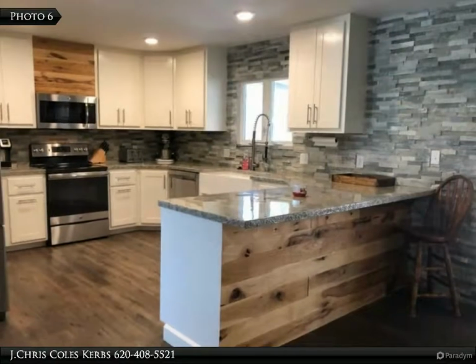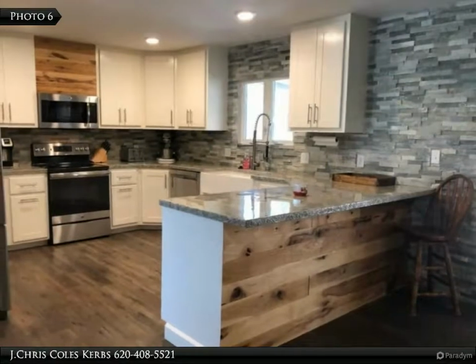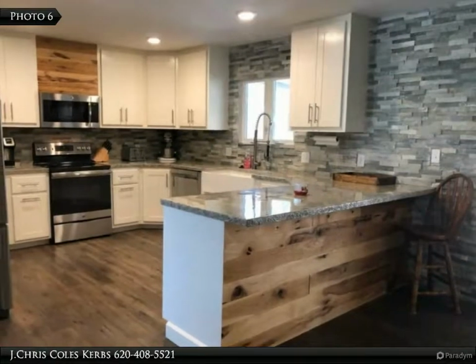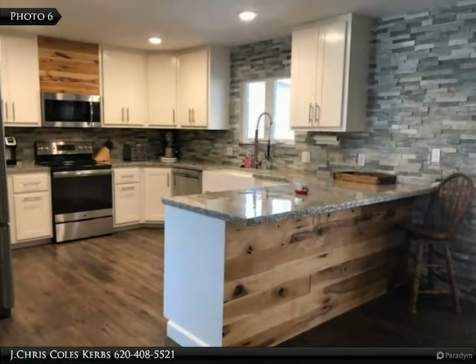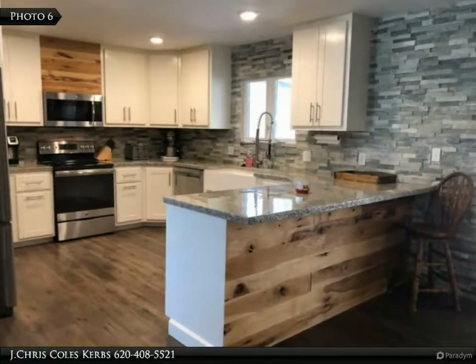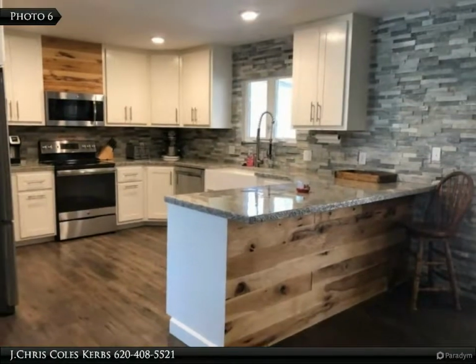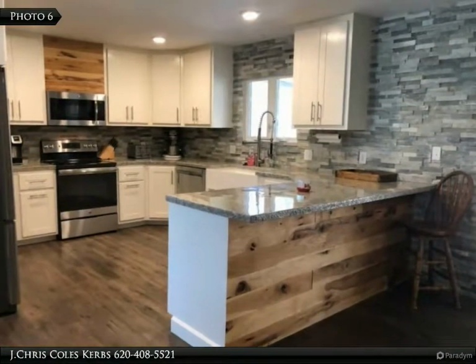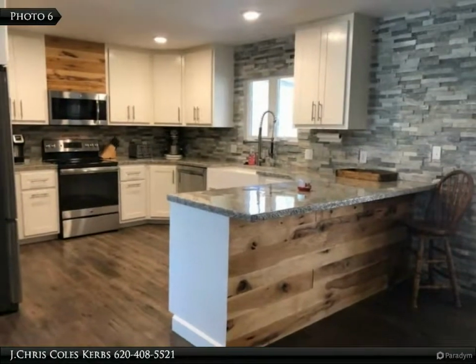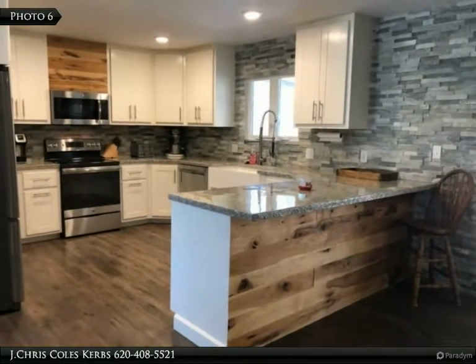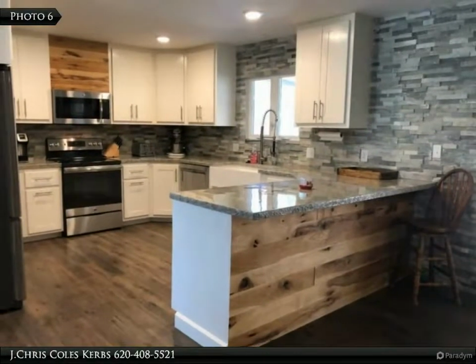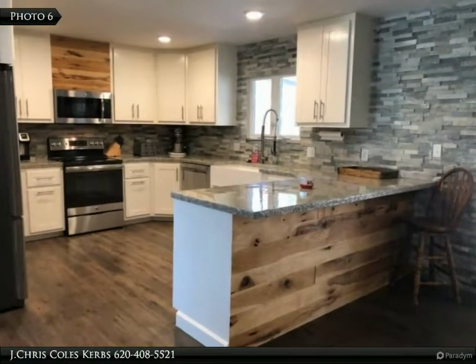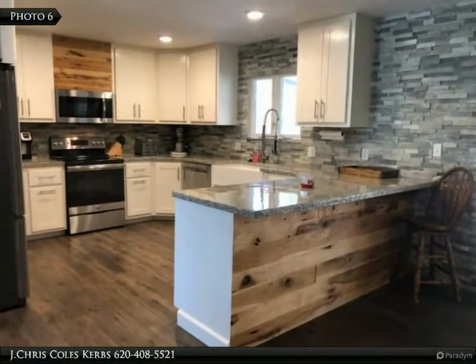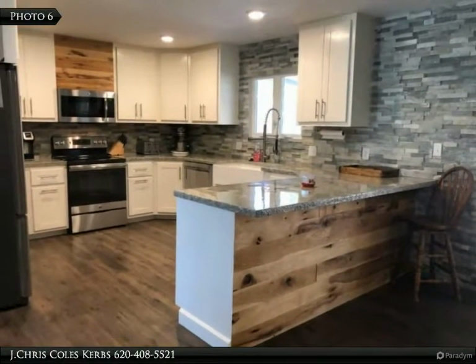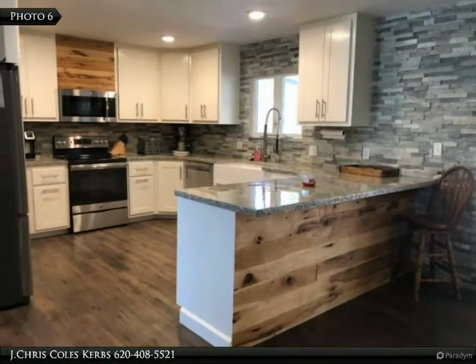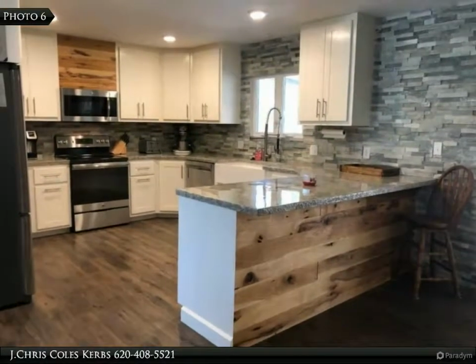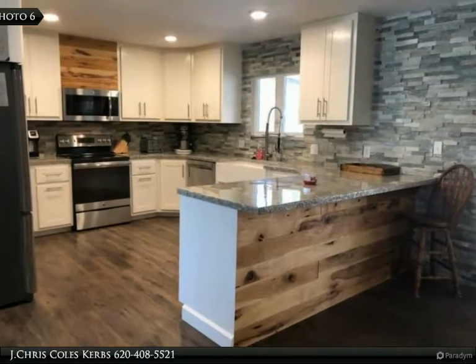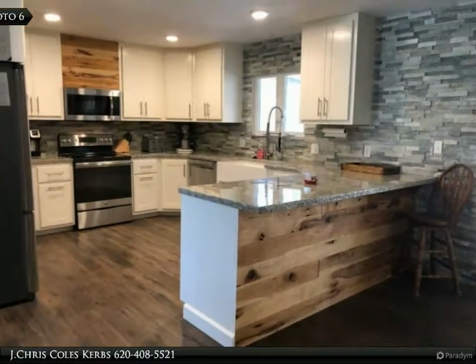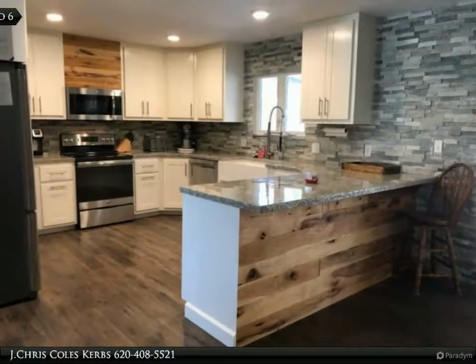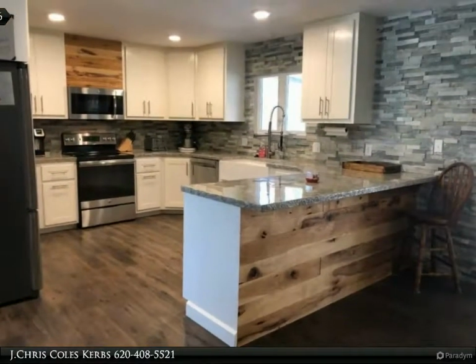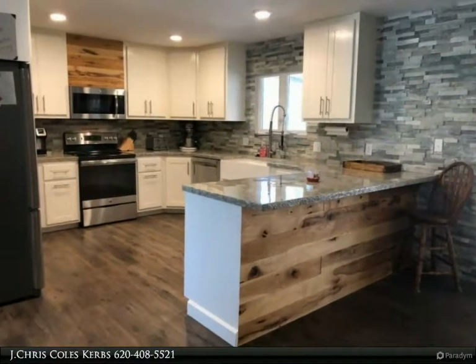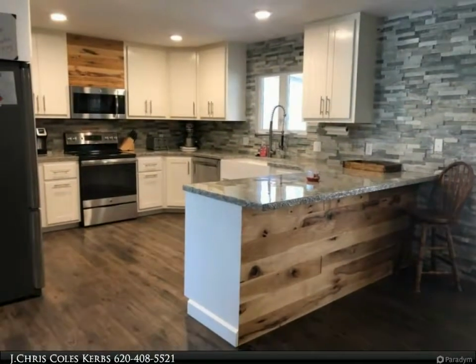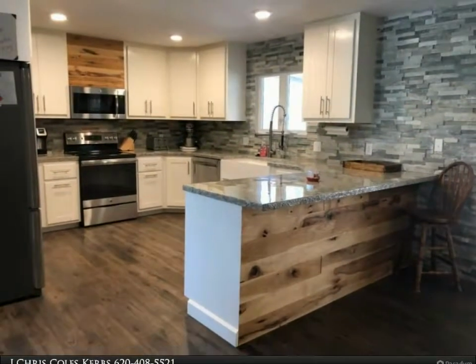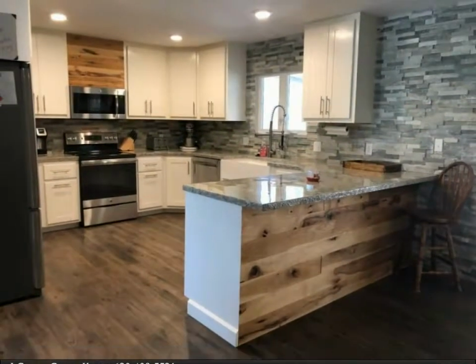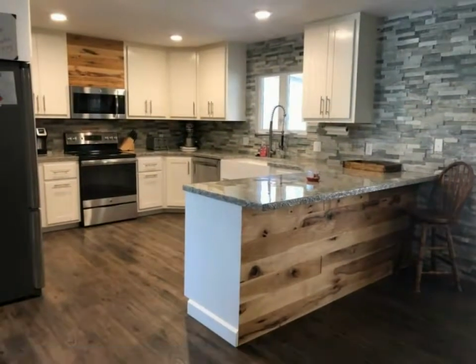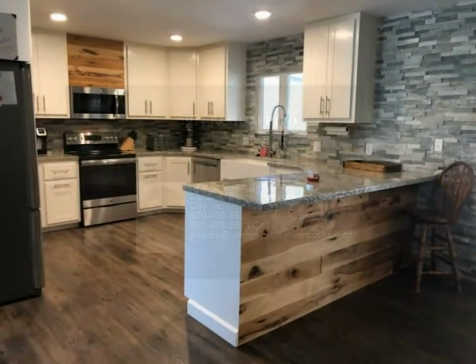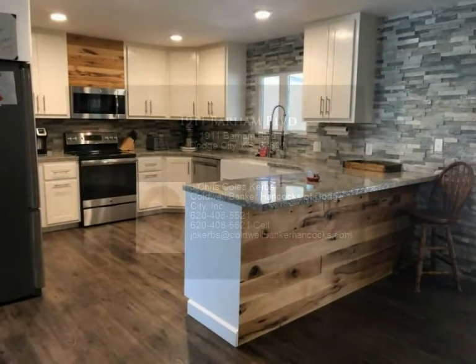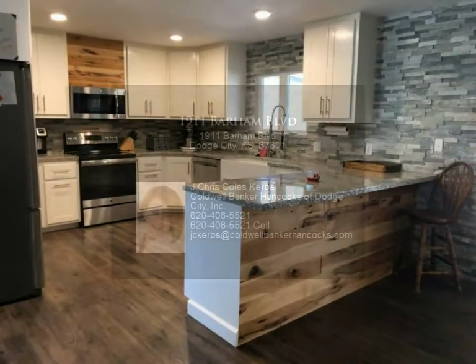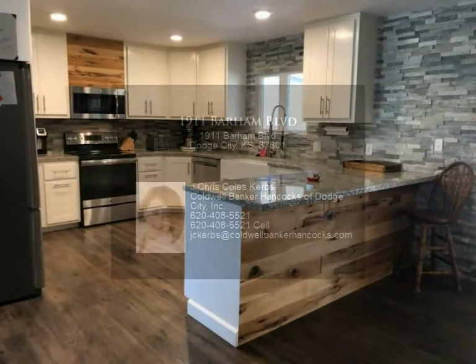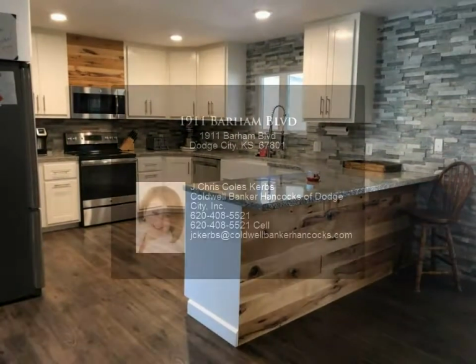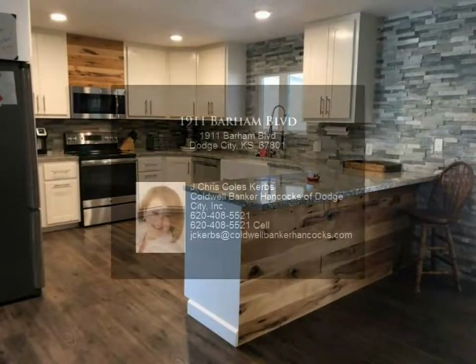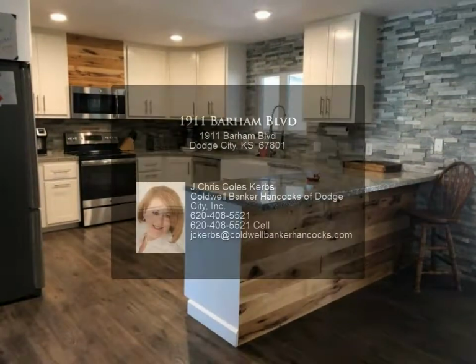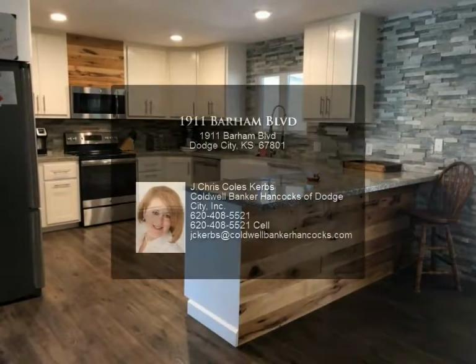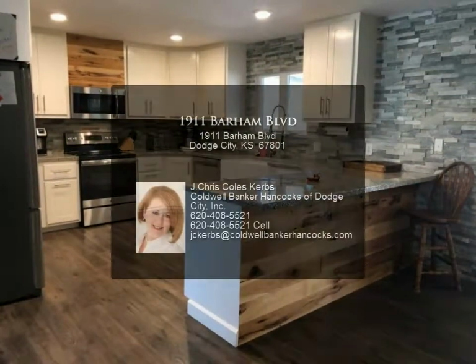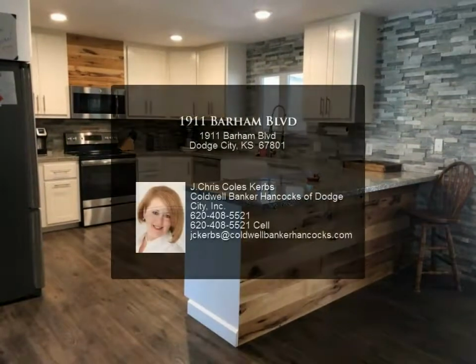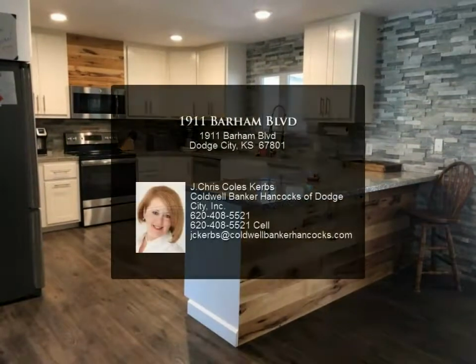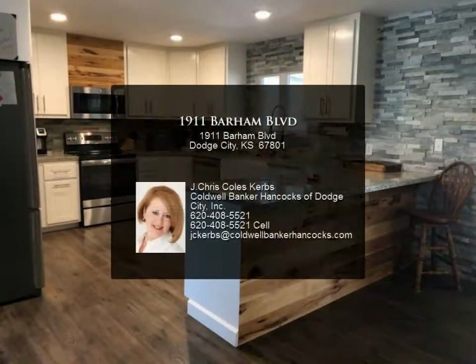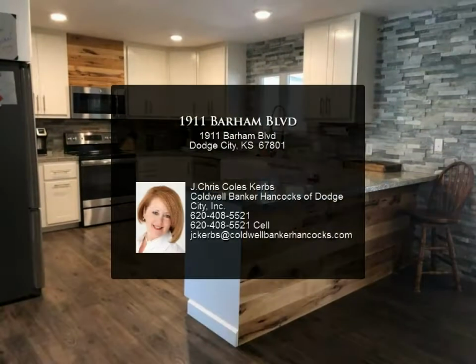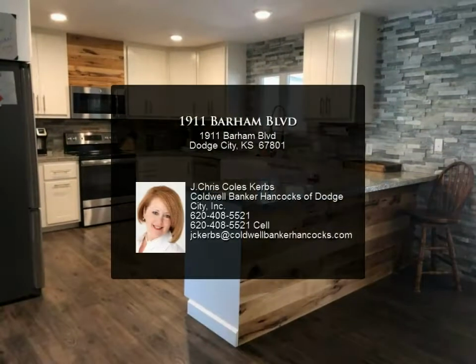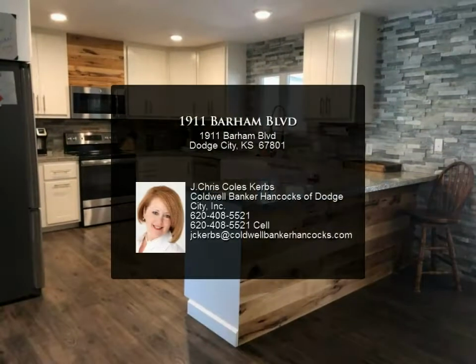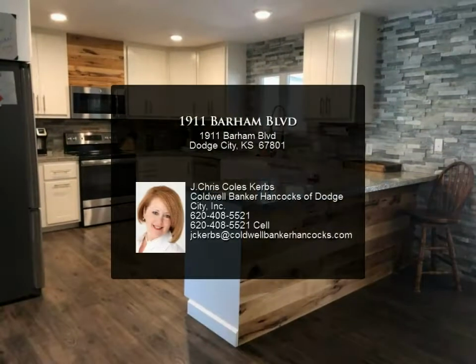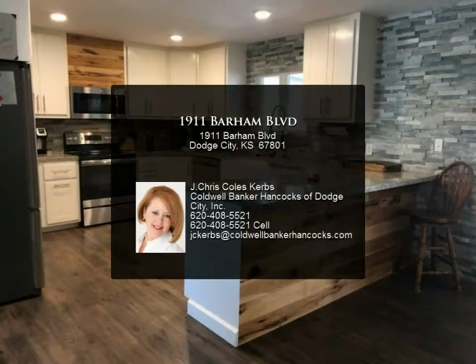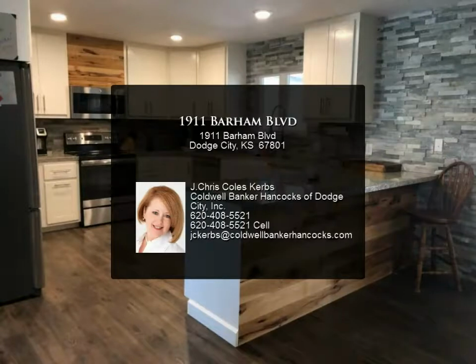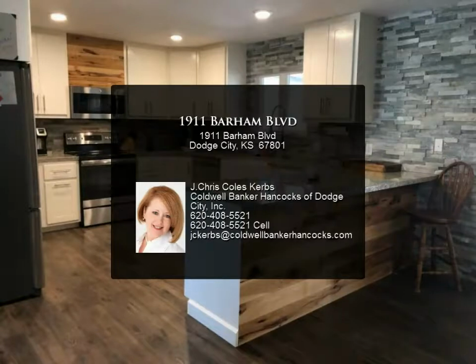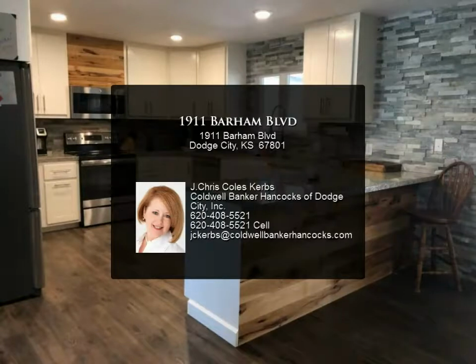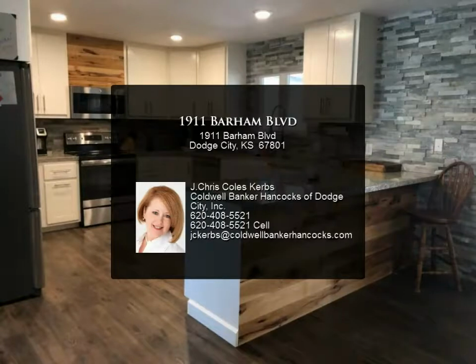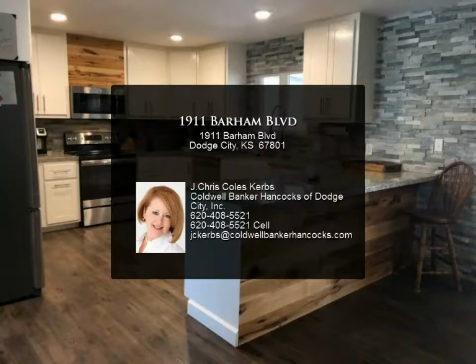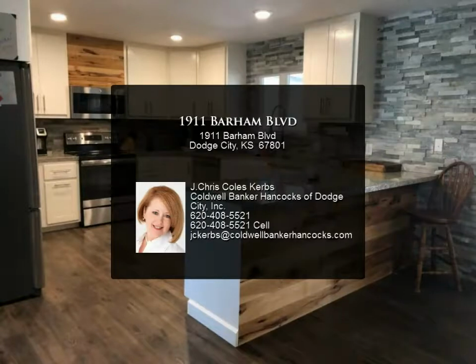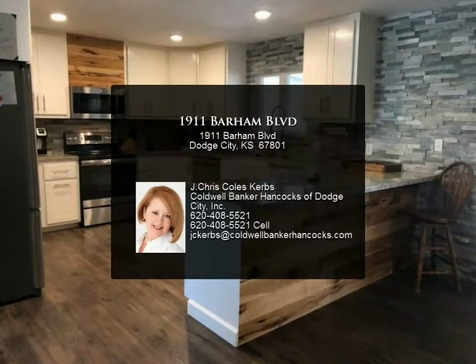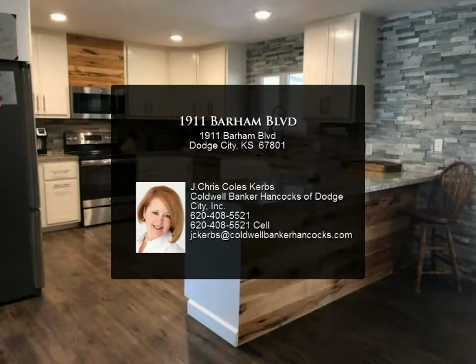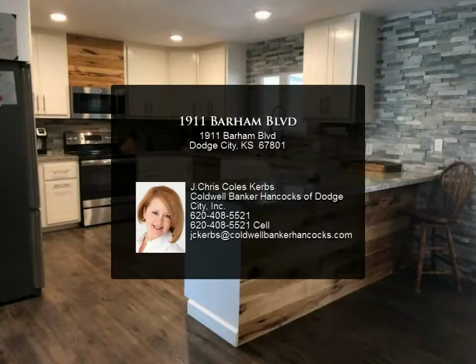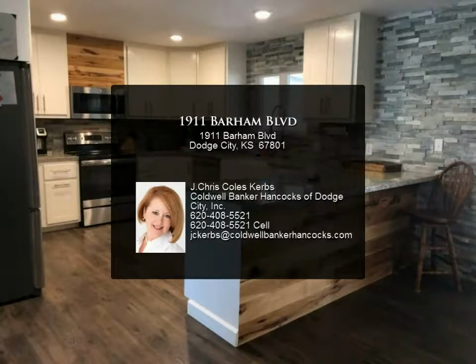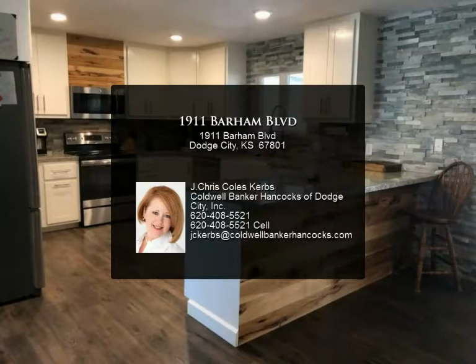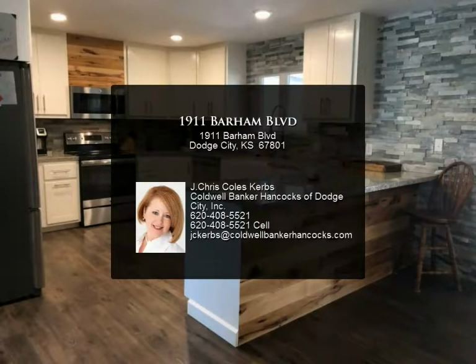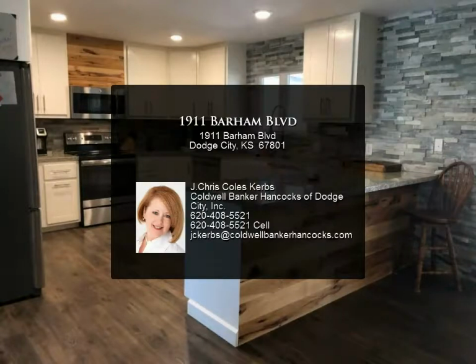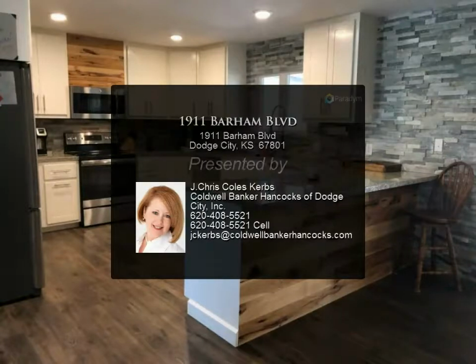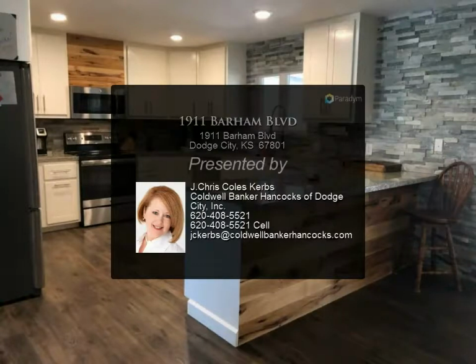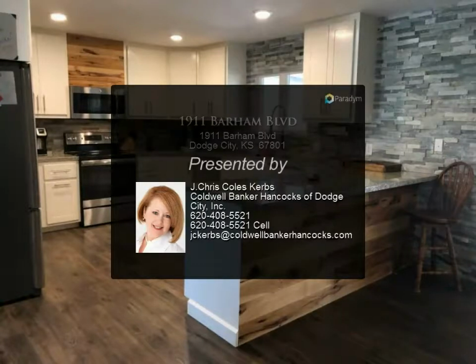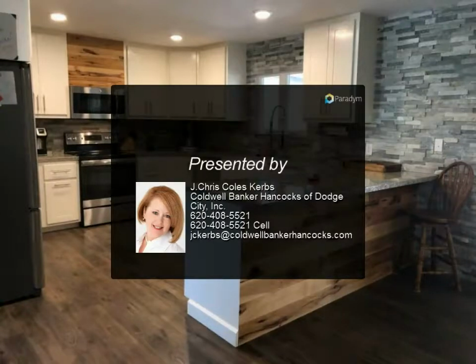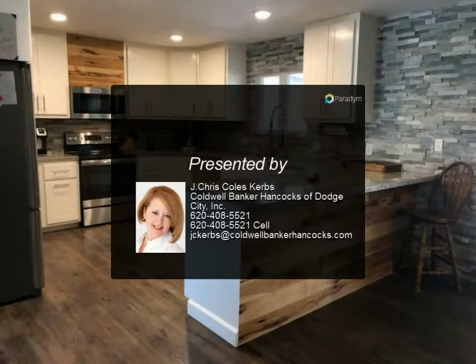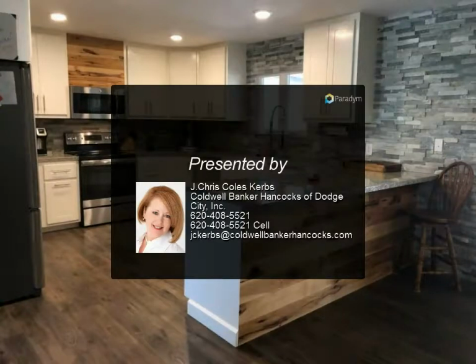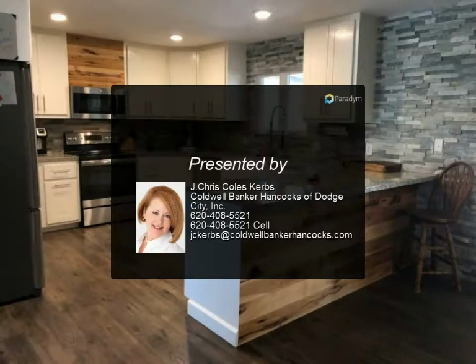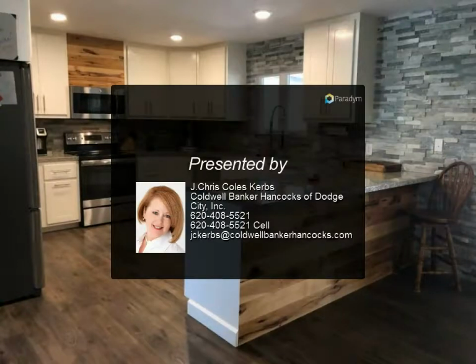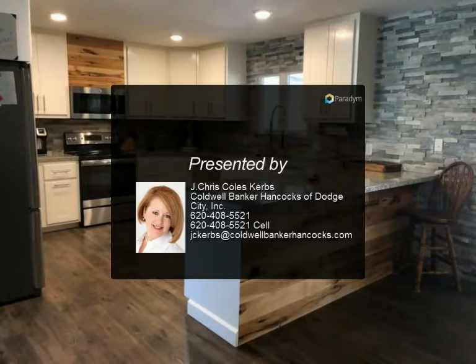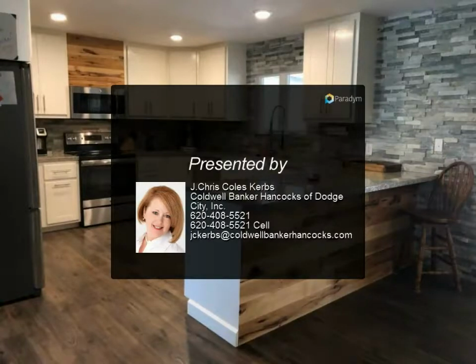Additional renovation of windows, flooring, lighting, paint, roof, landscaping, and all in a great neighborhood.